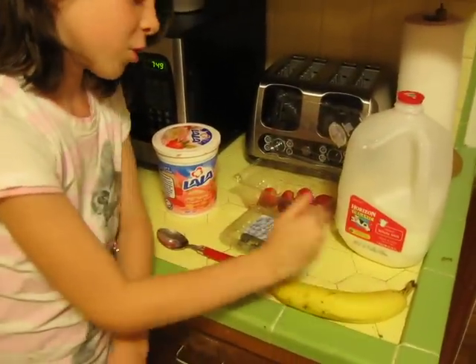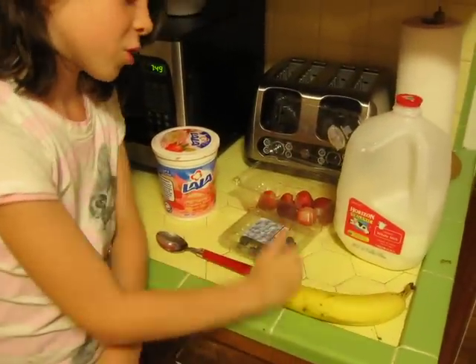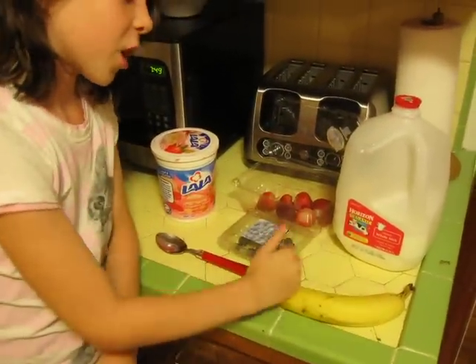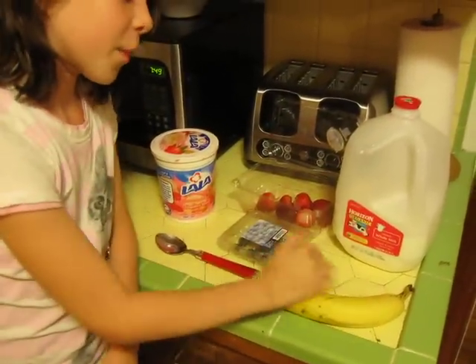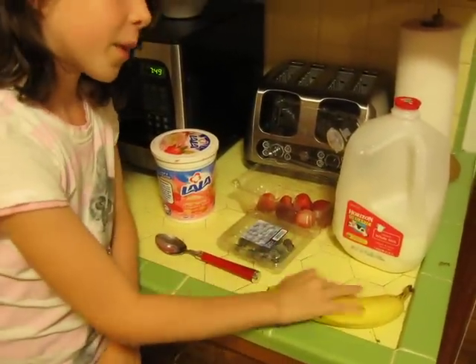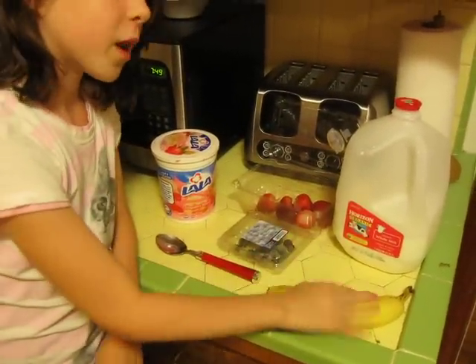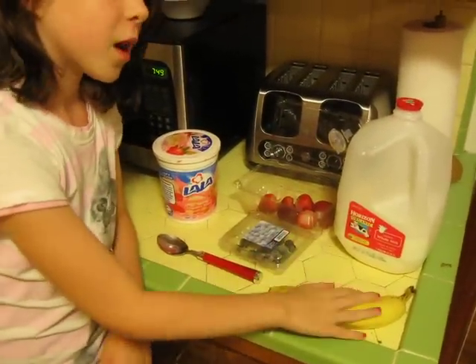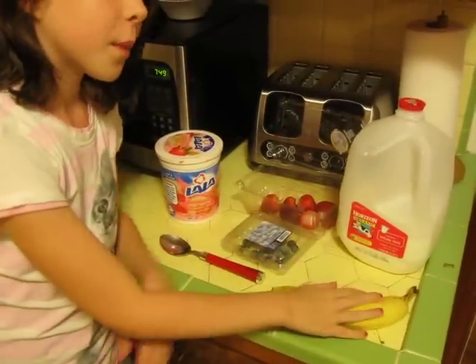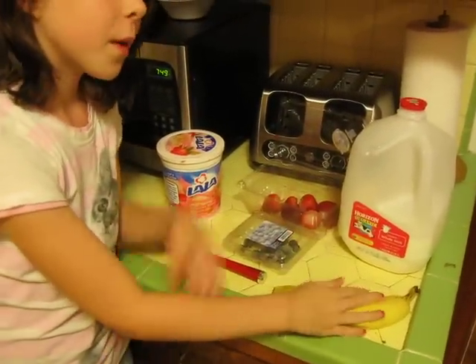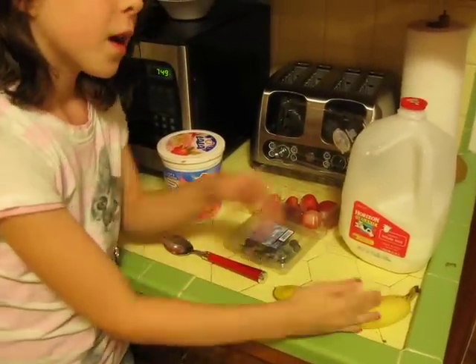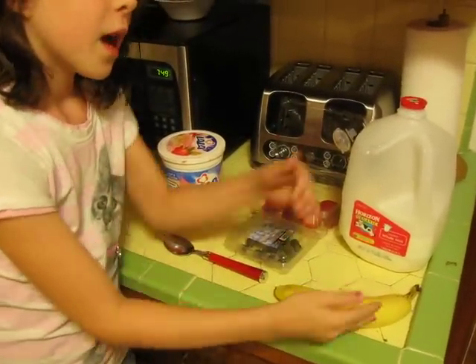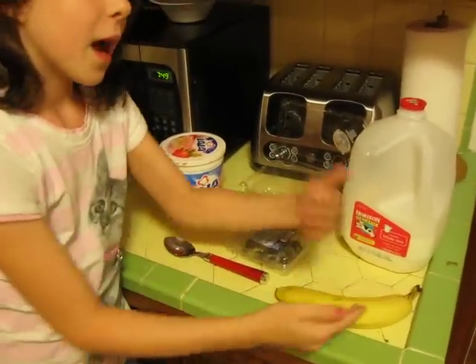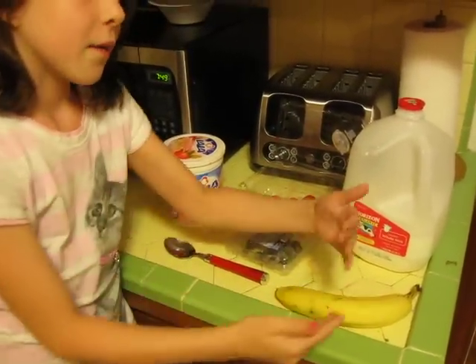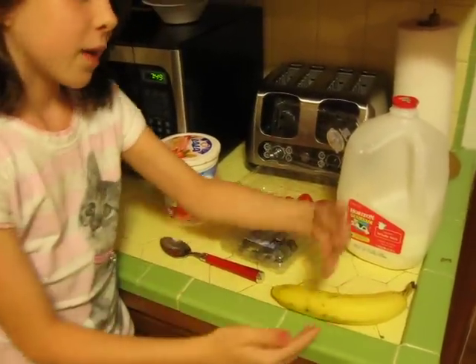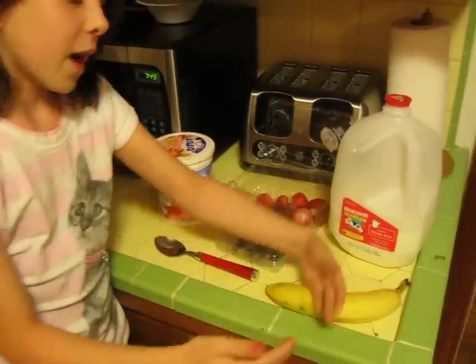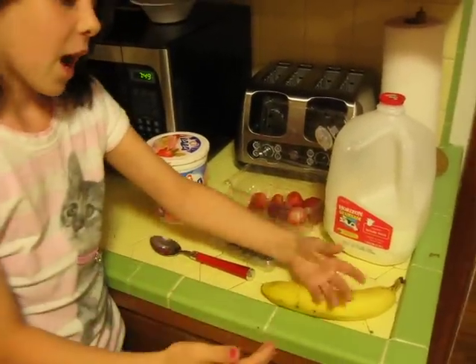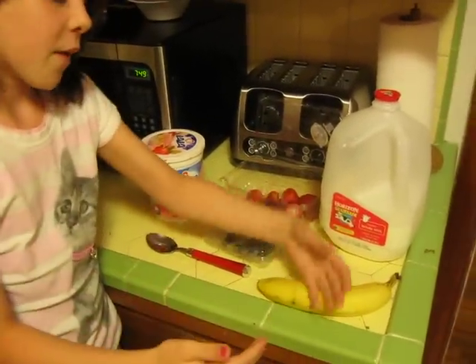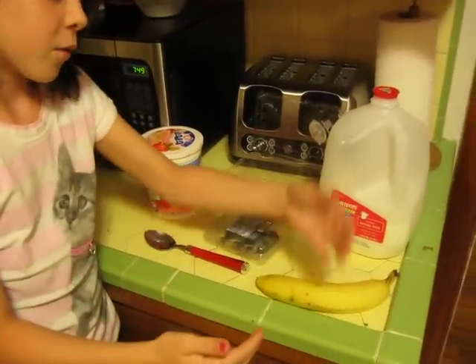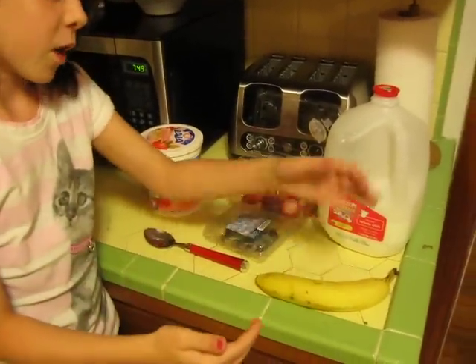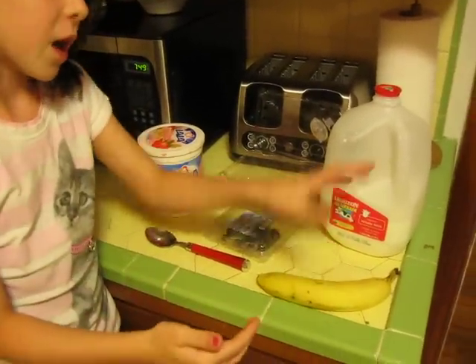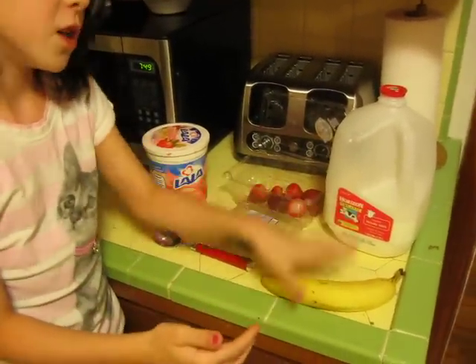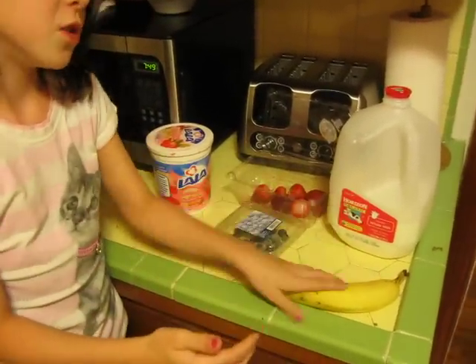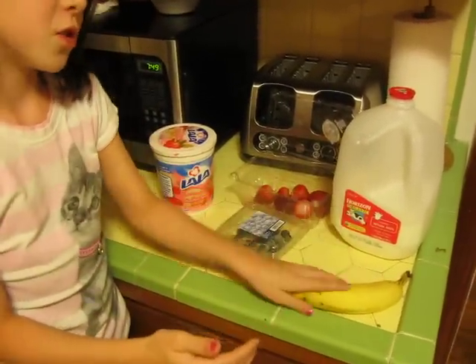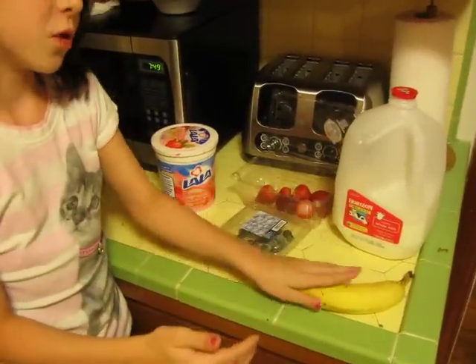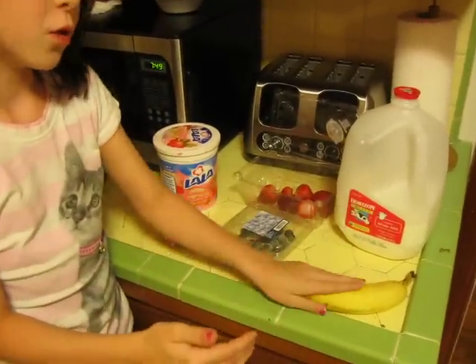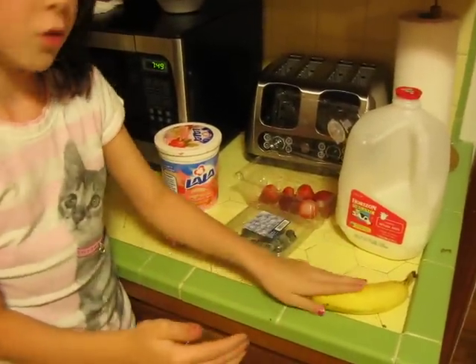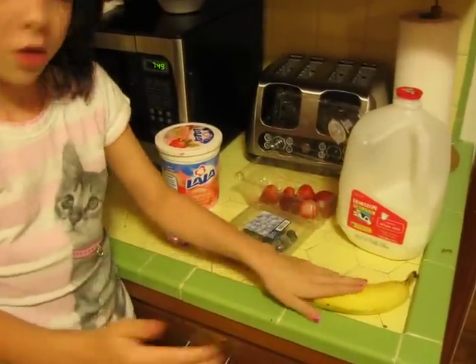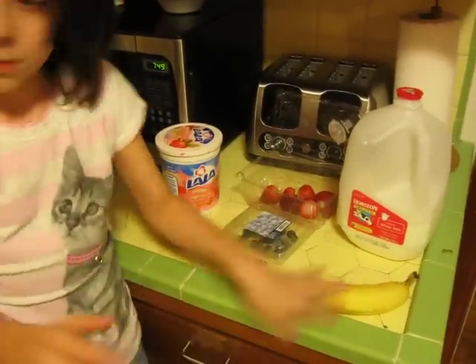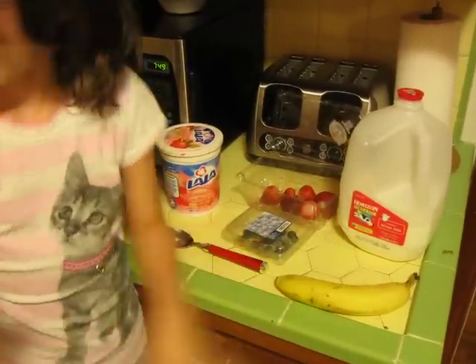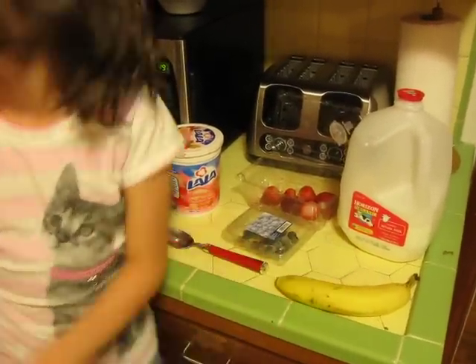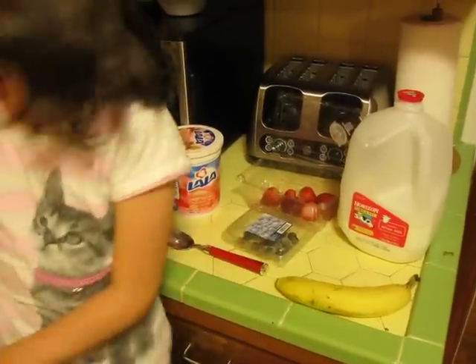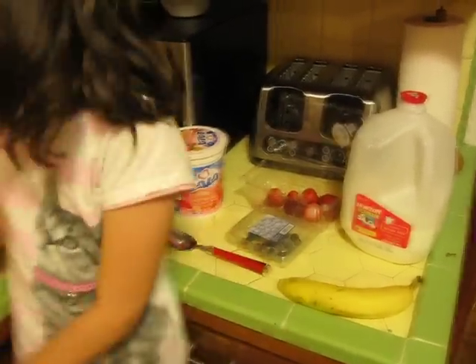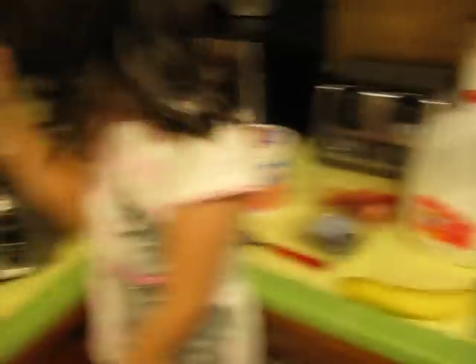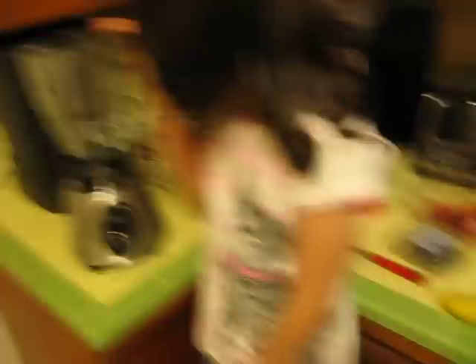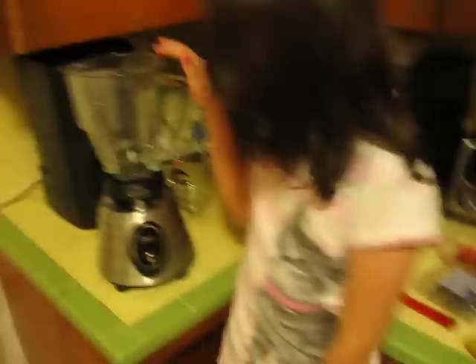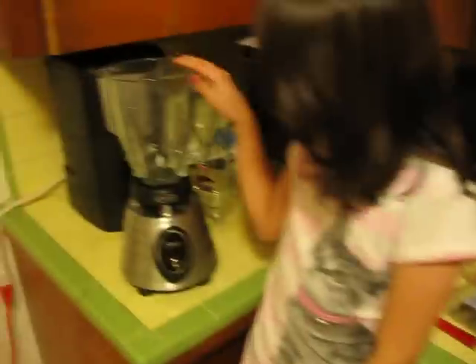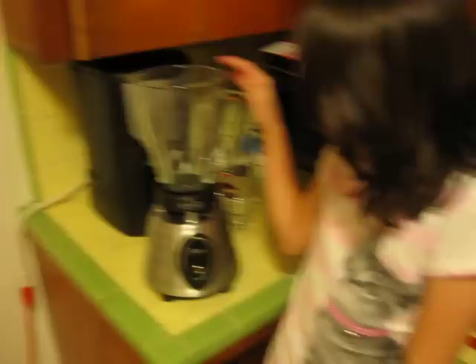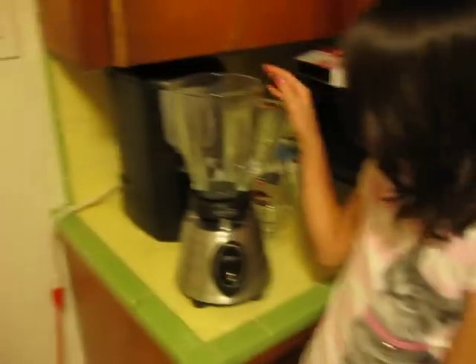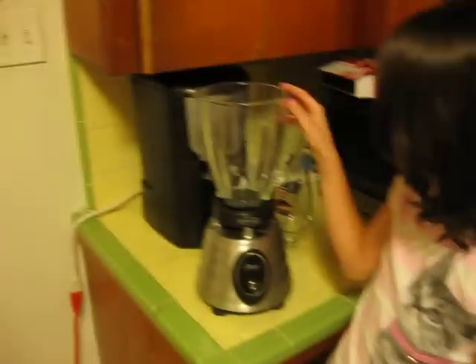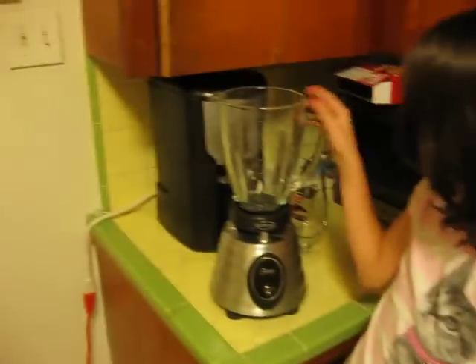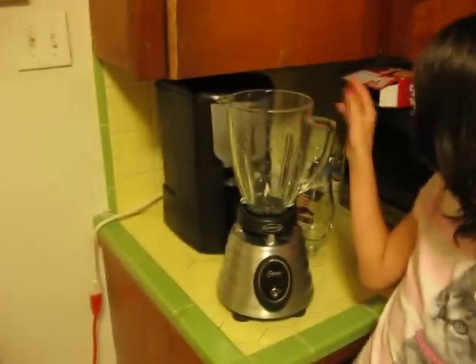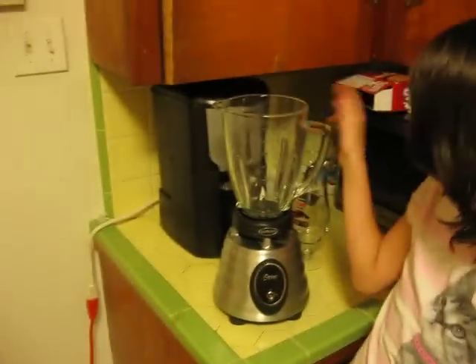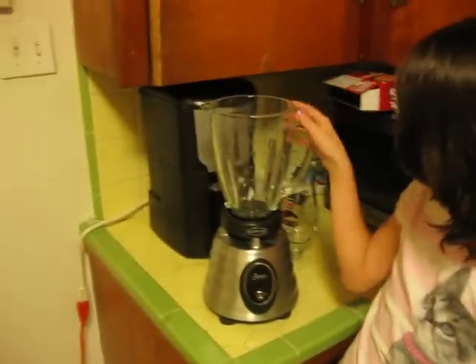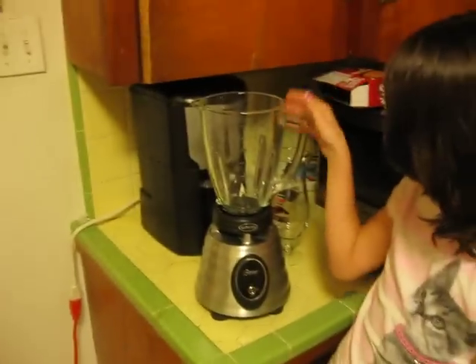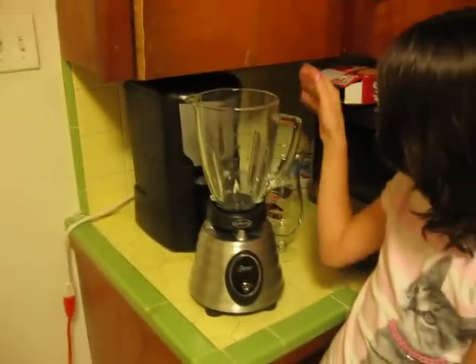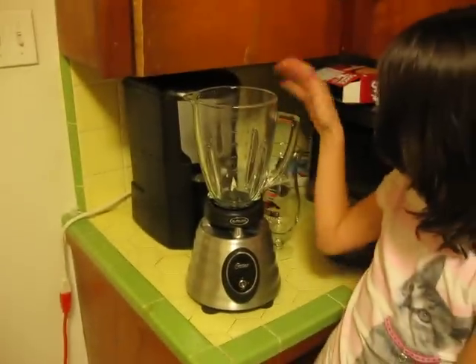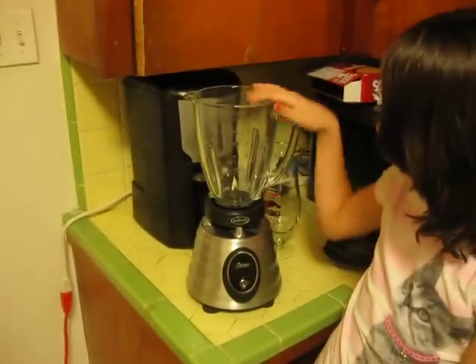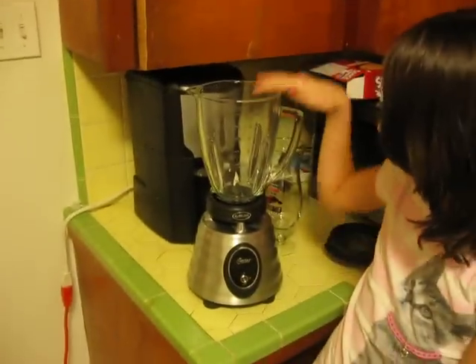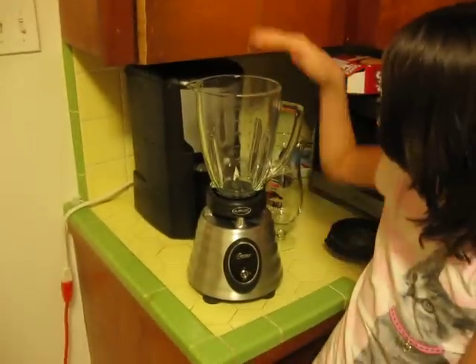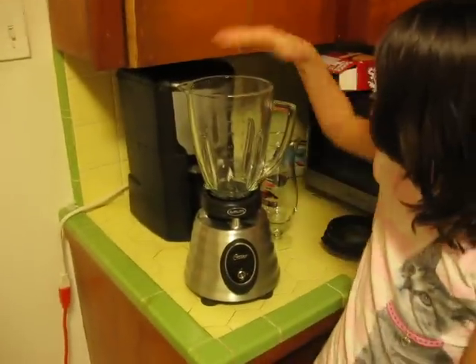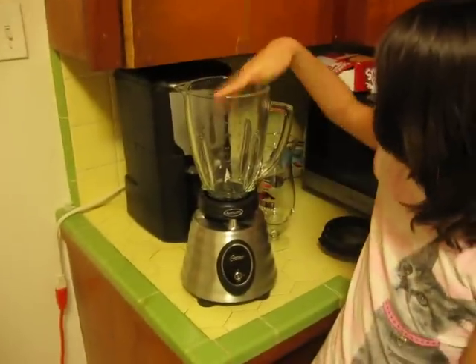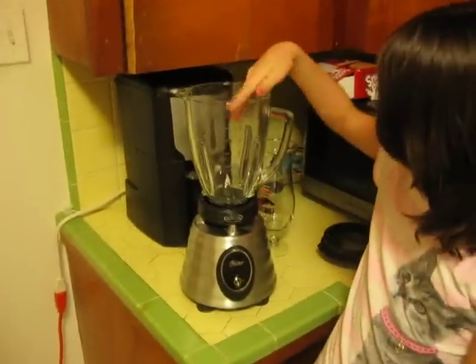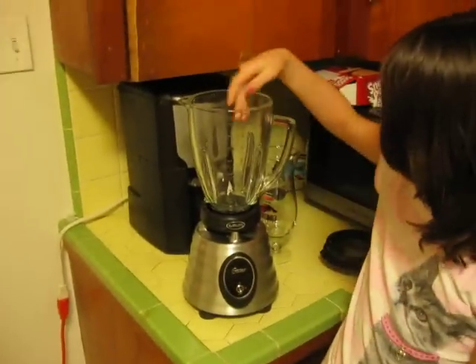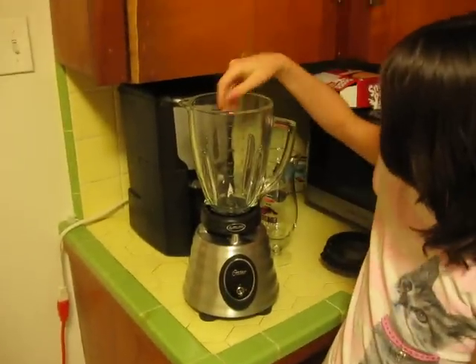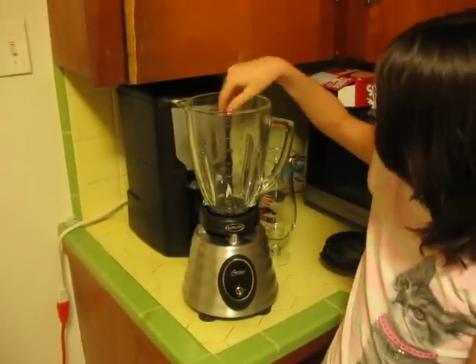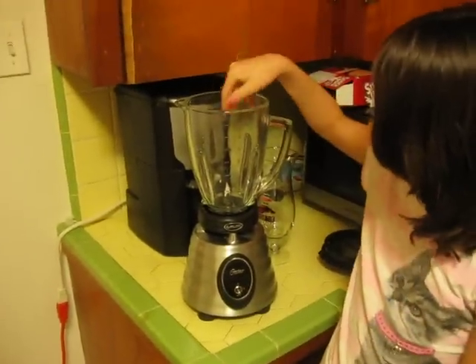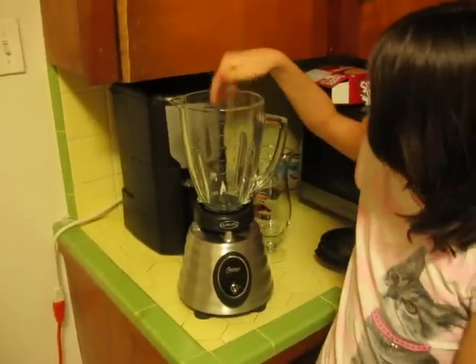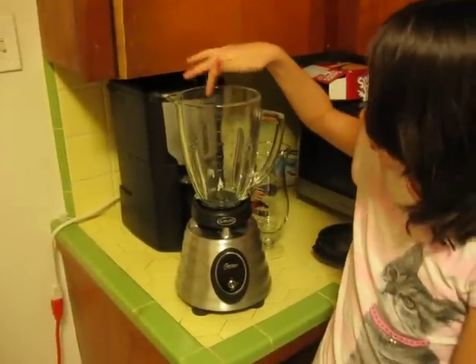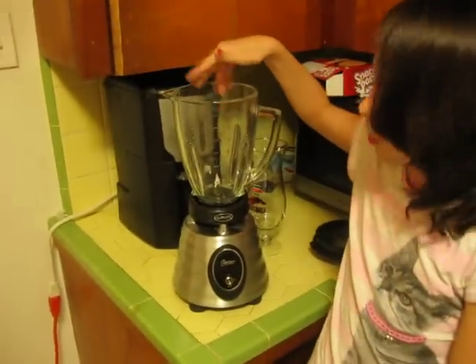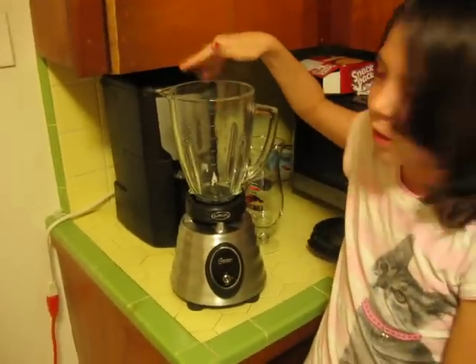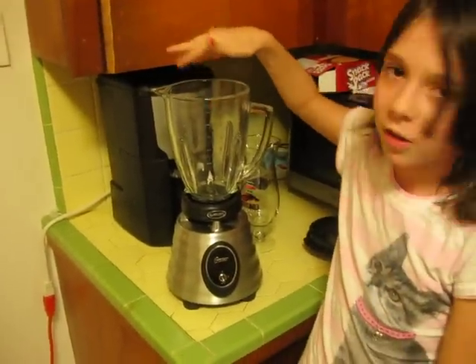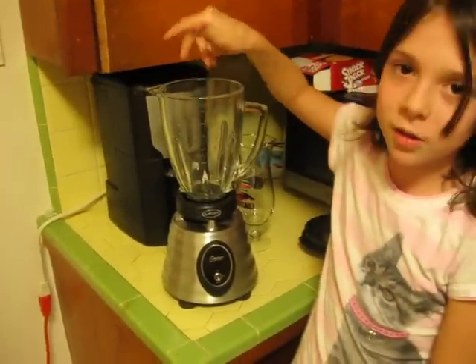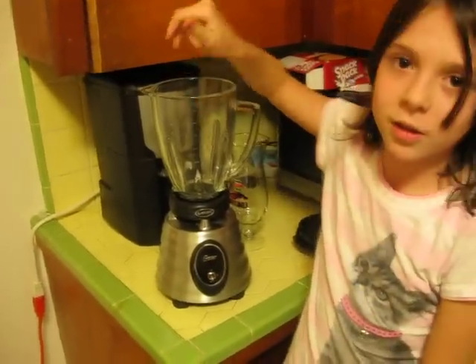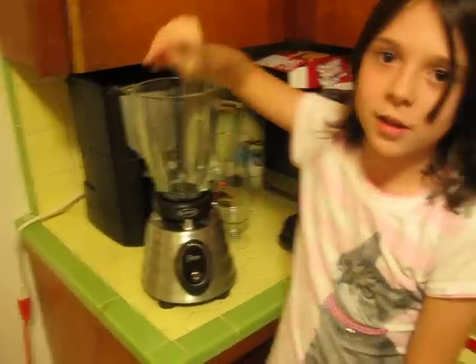You can chop it up or have it in half. I use the whole banana because my blender chops it up real good.